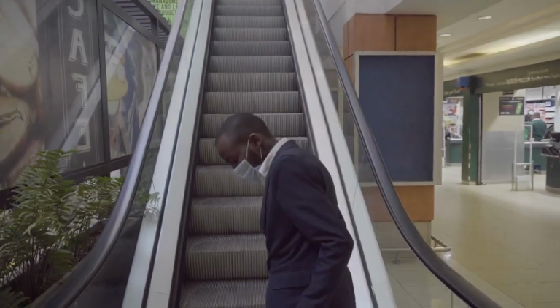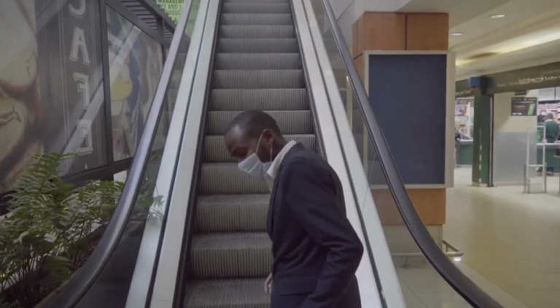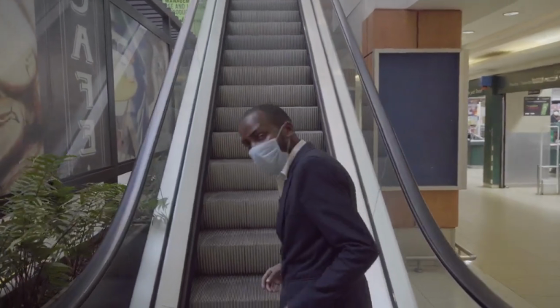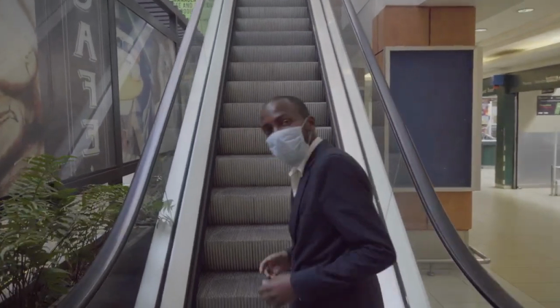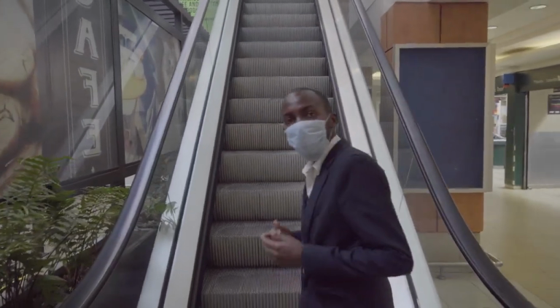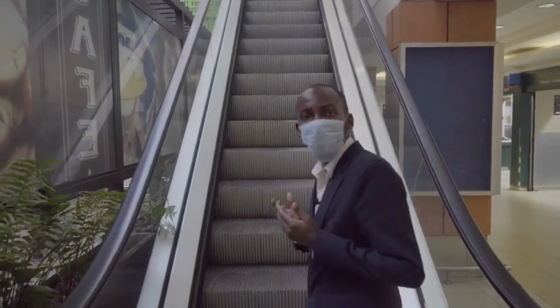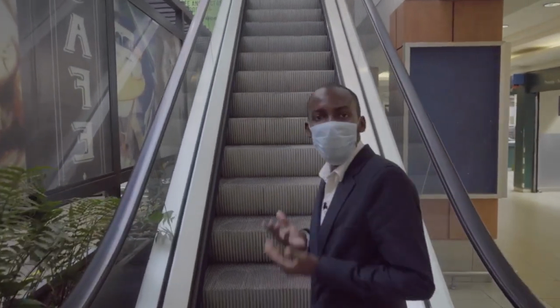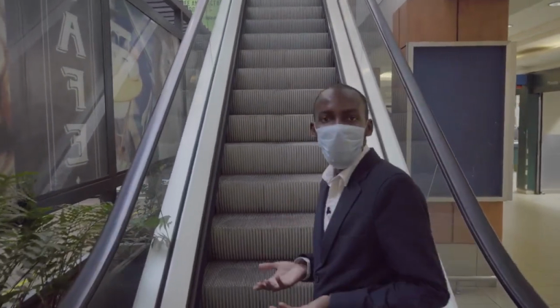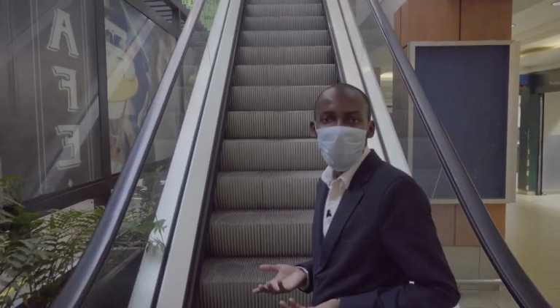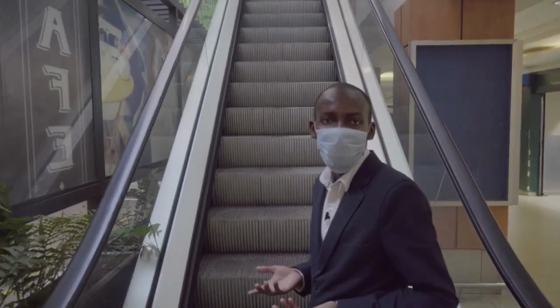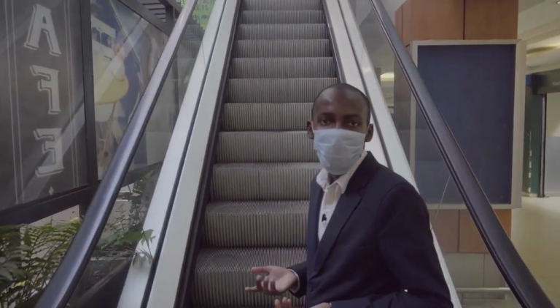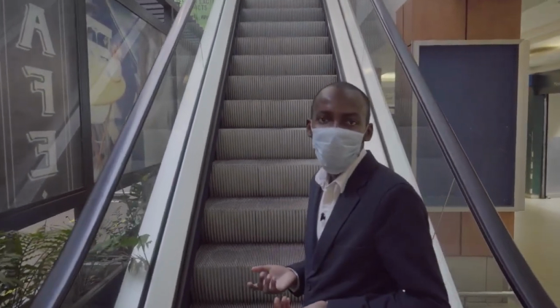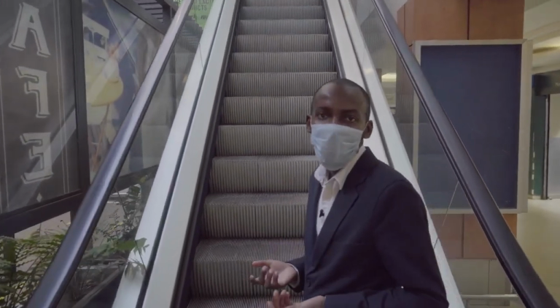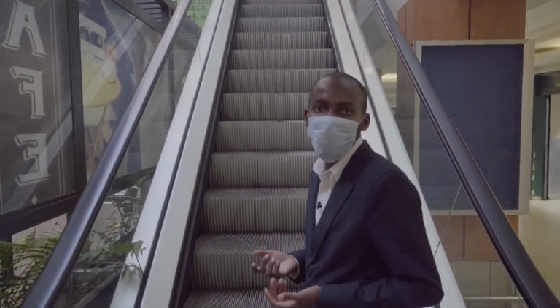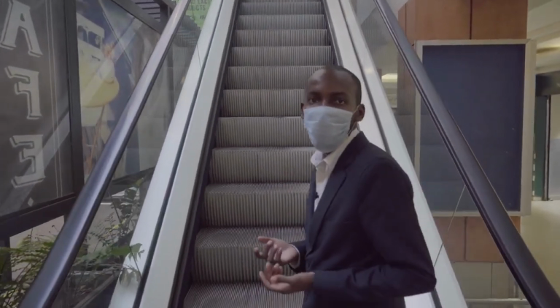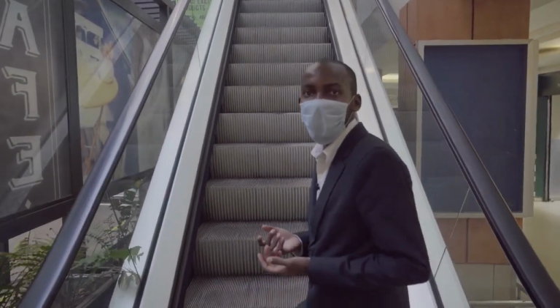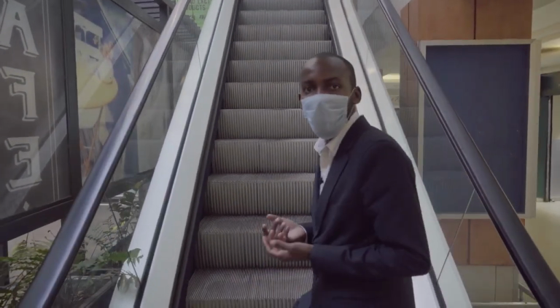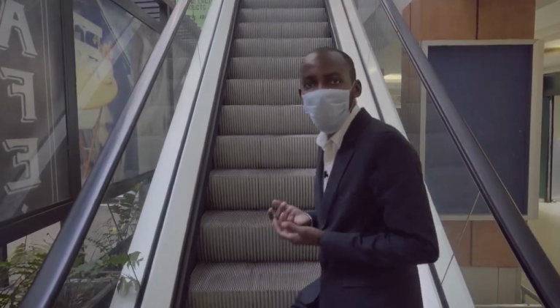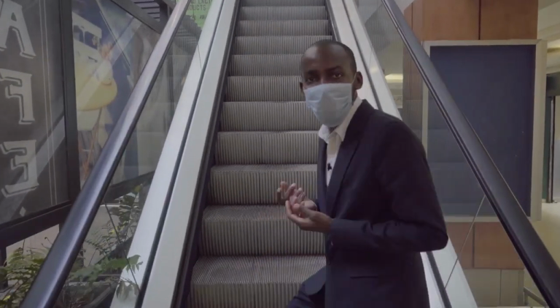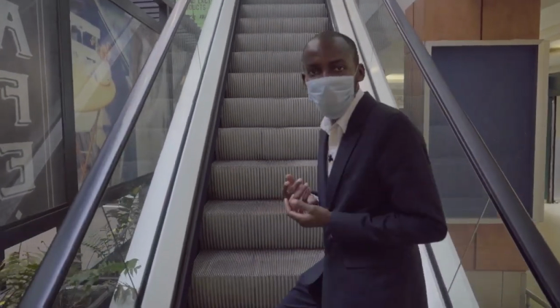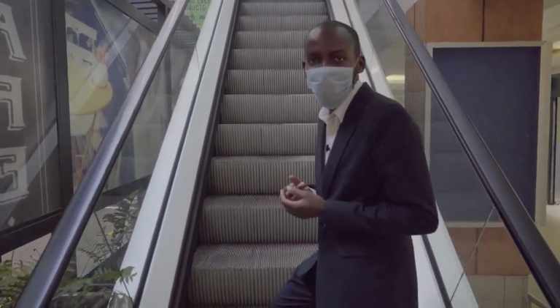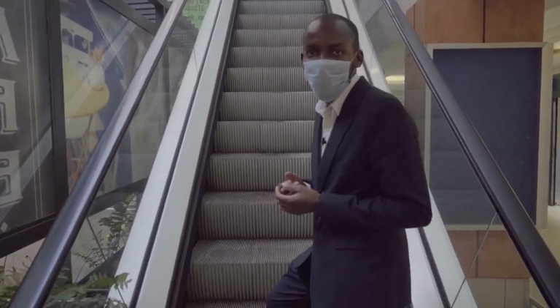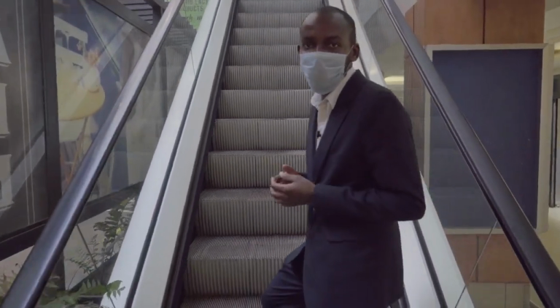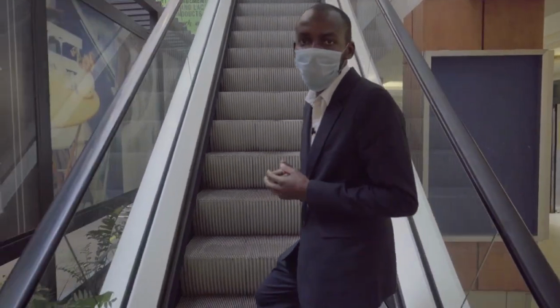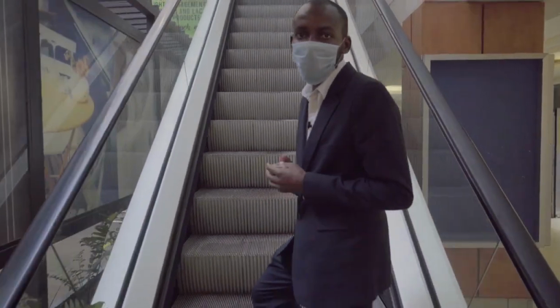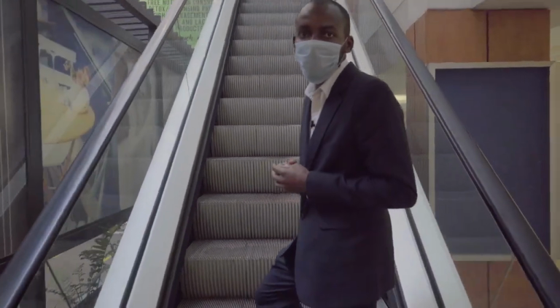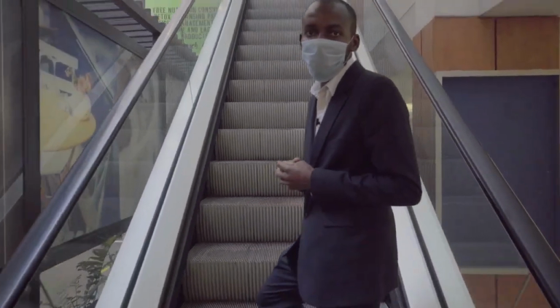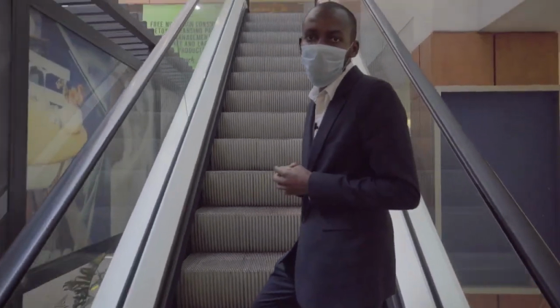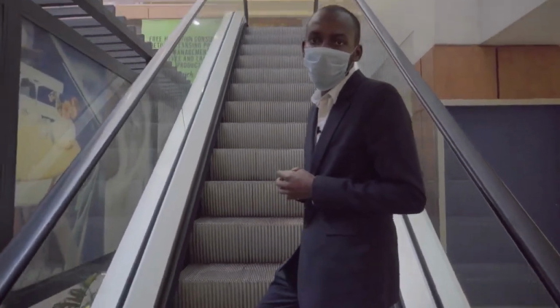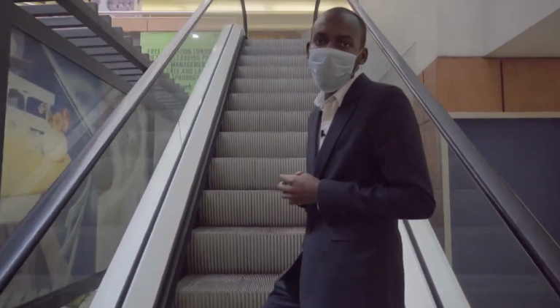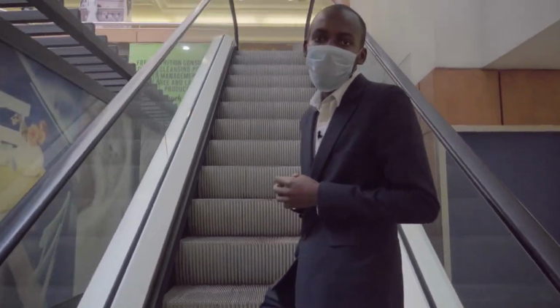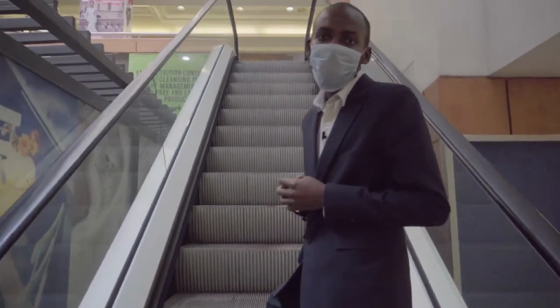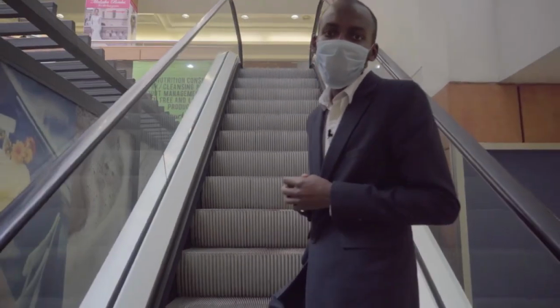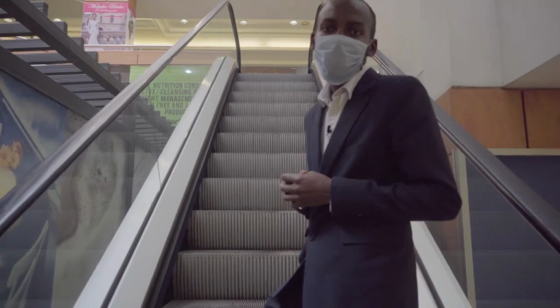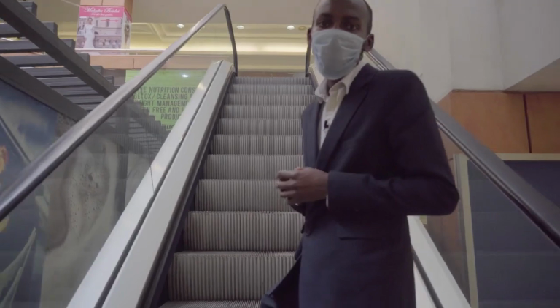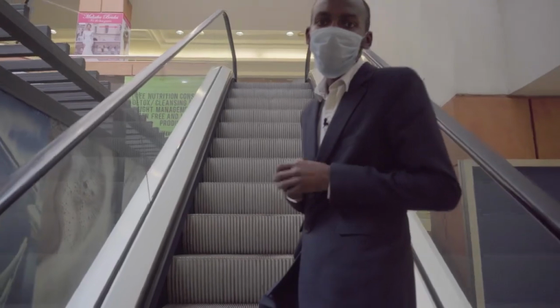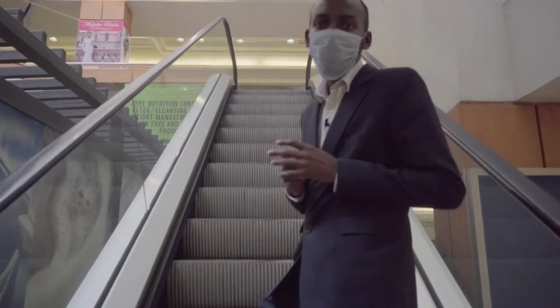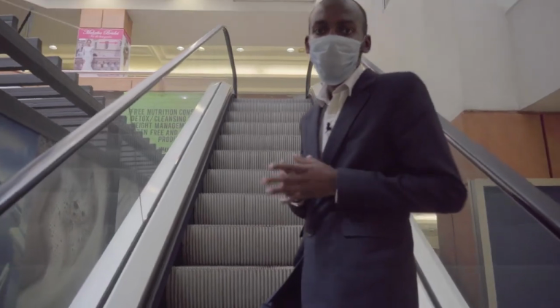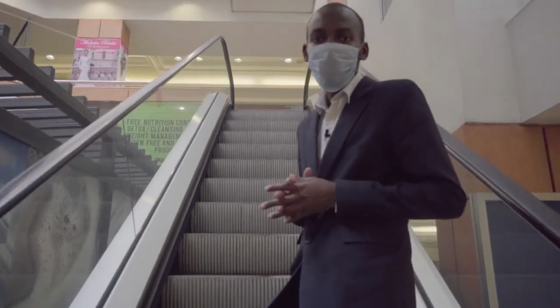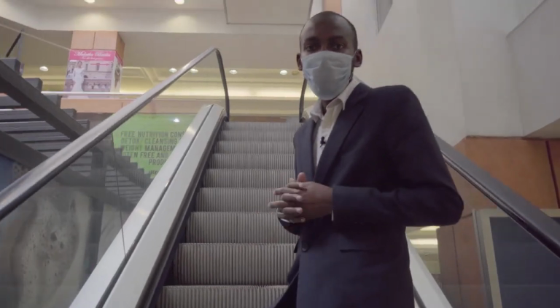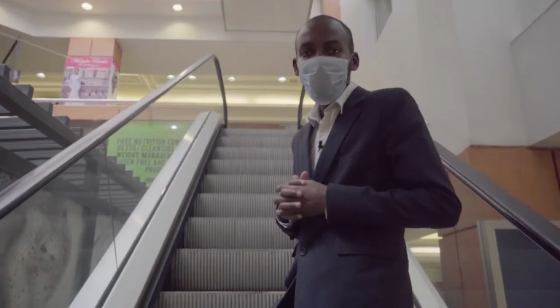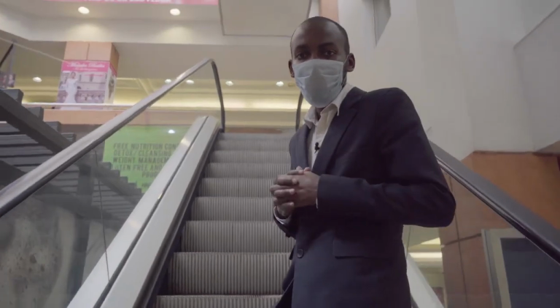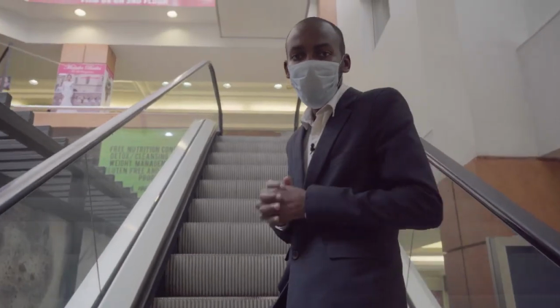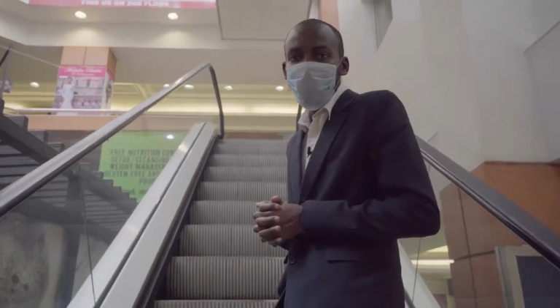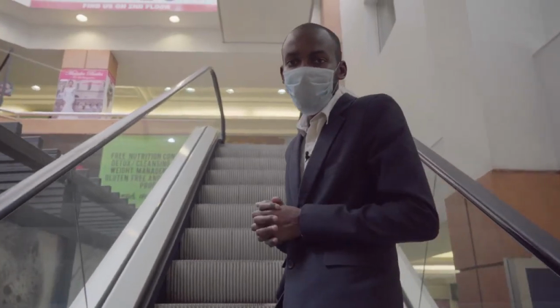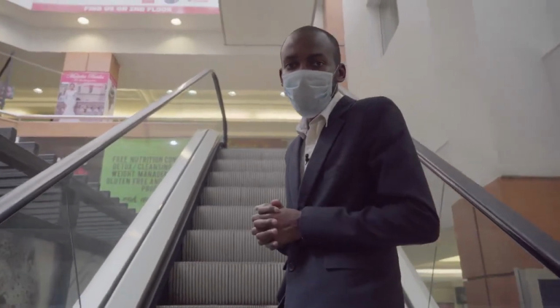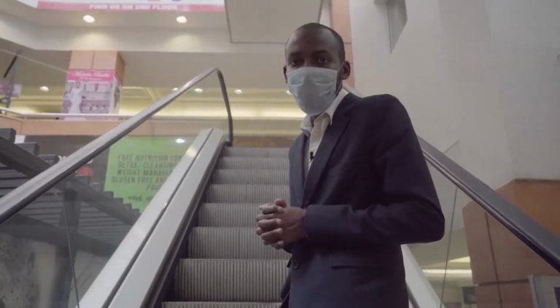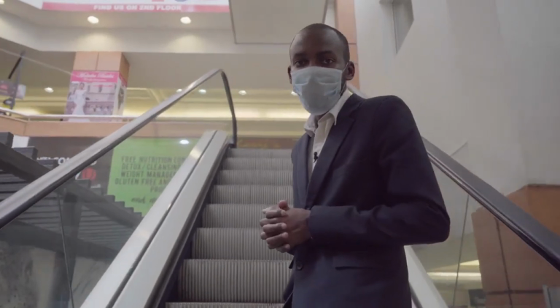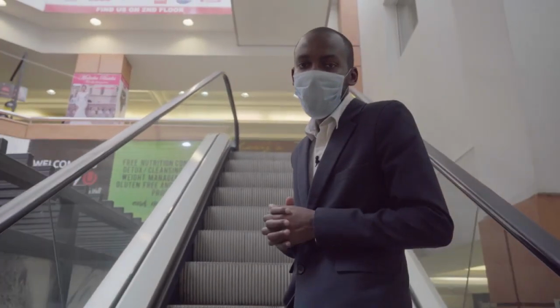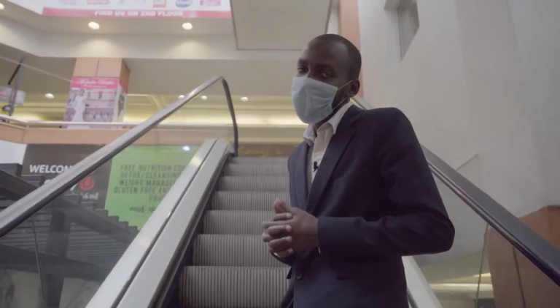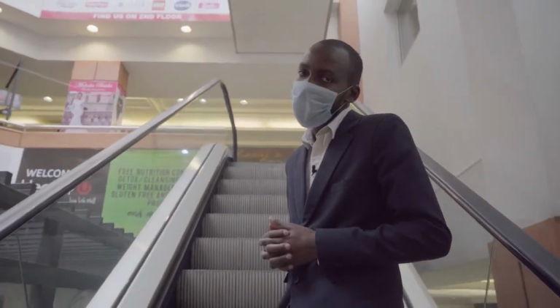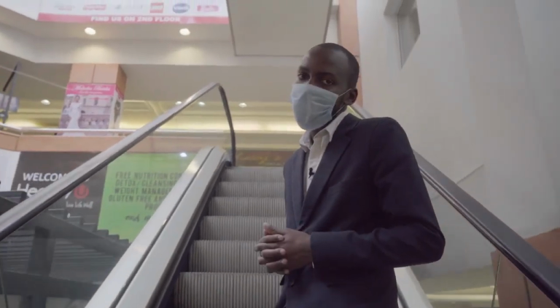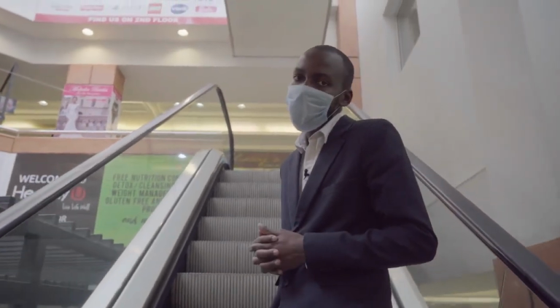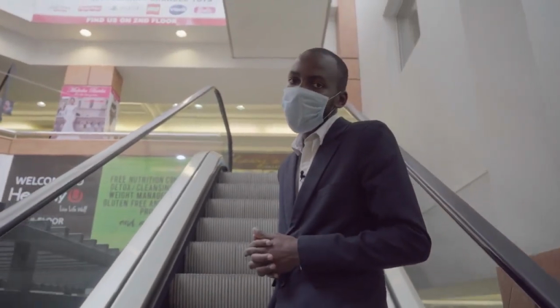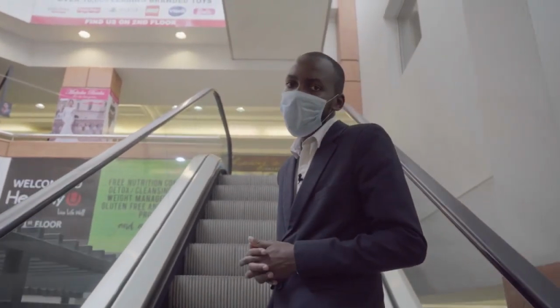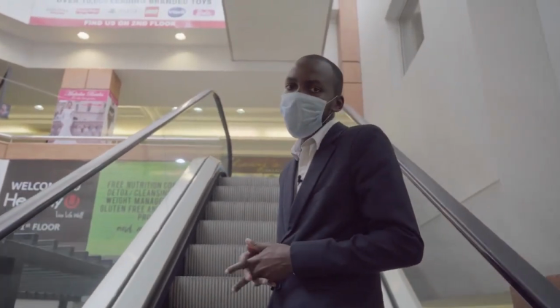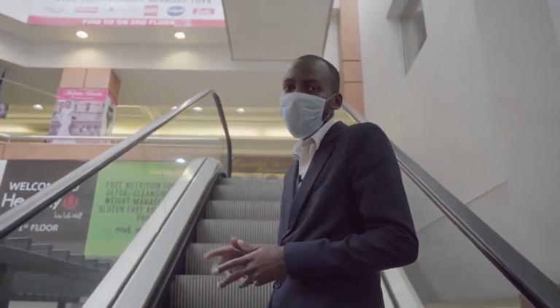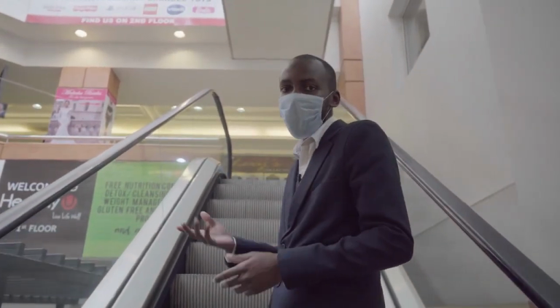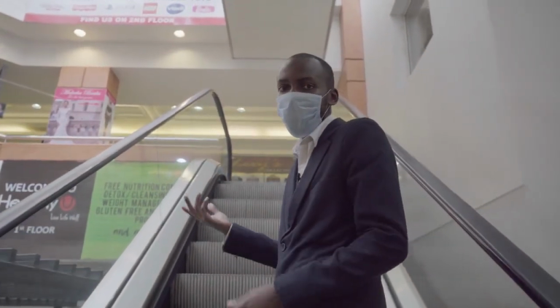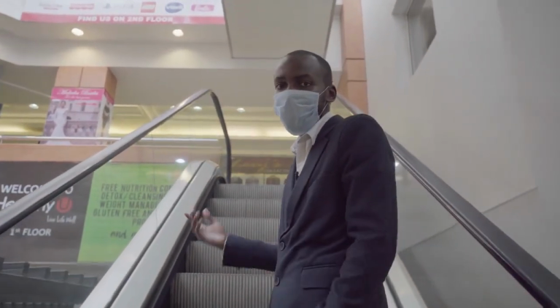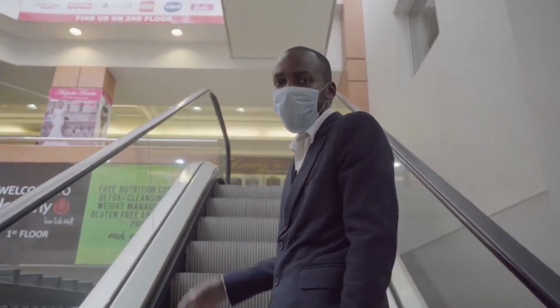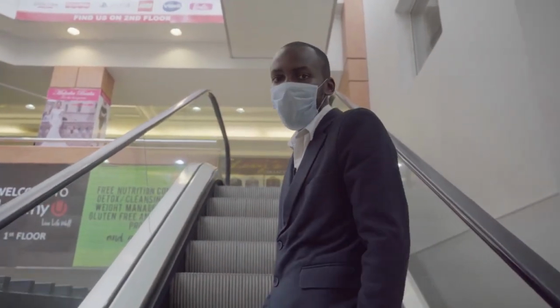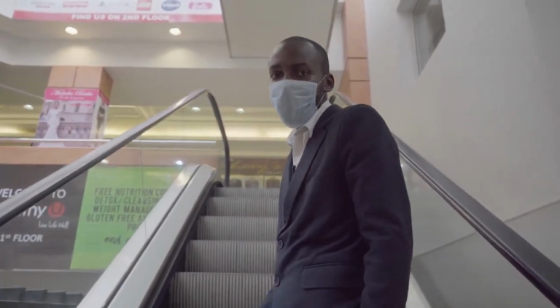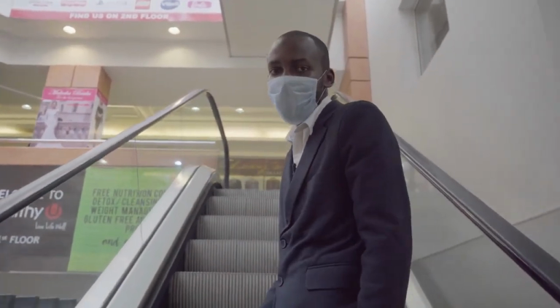We request everyone to wear a mask and observe social distancing for the safety of themselves and others while shopping in the mall.